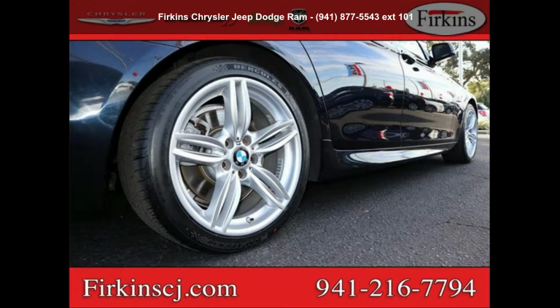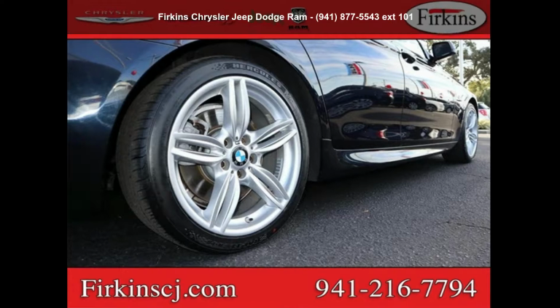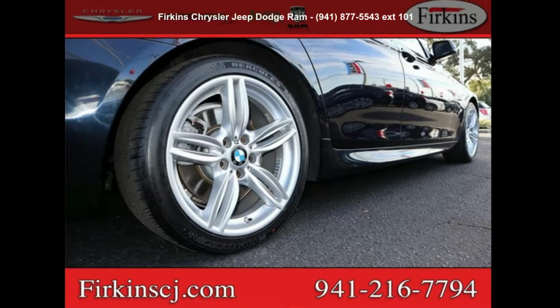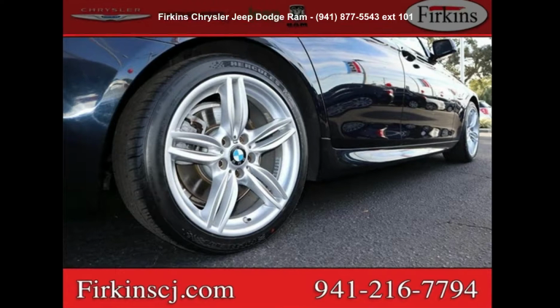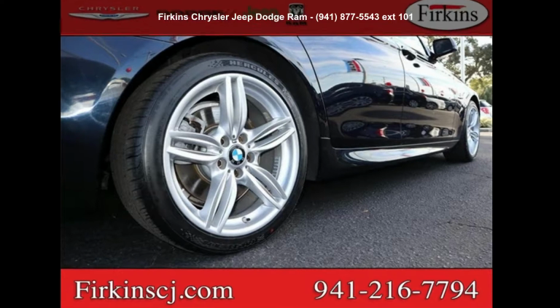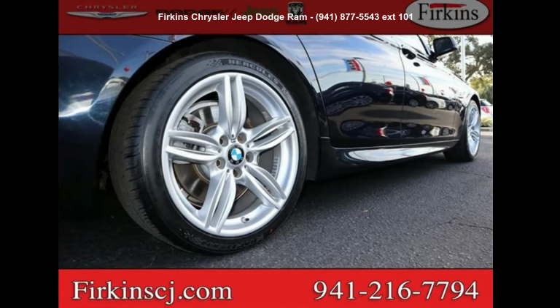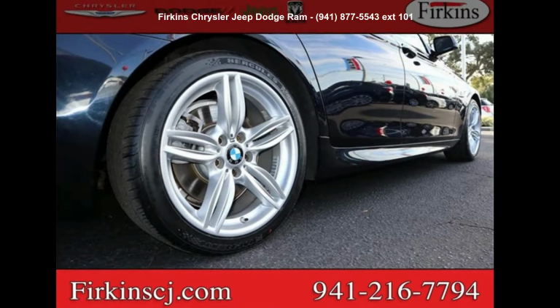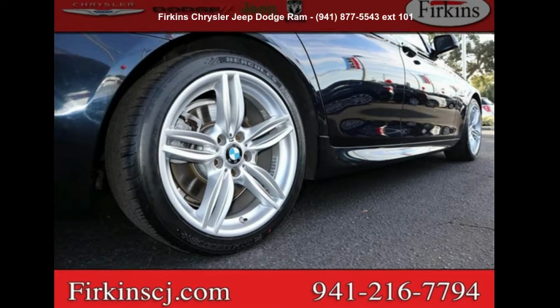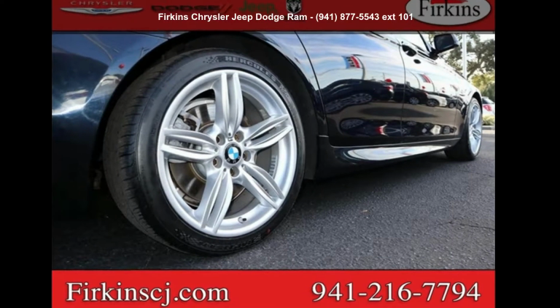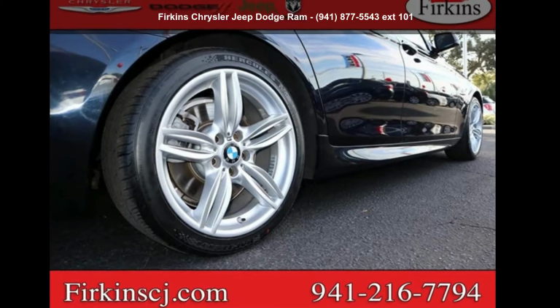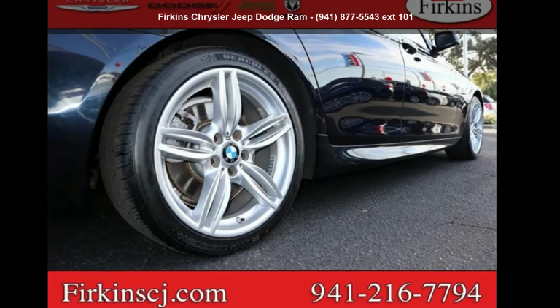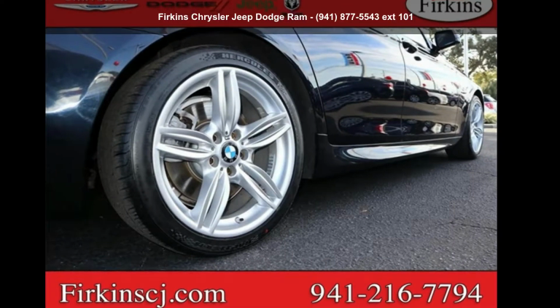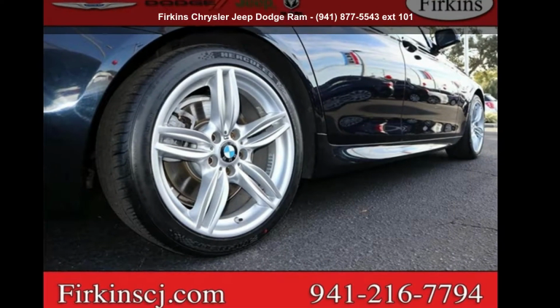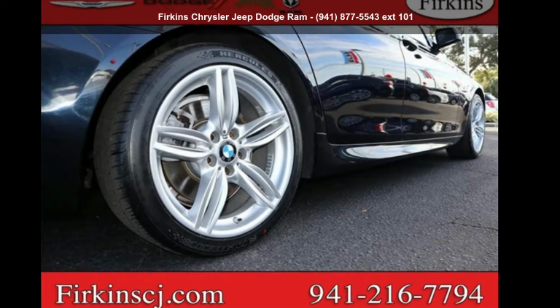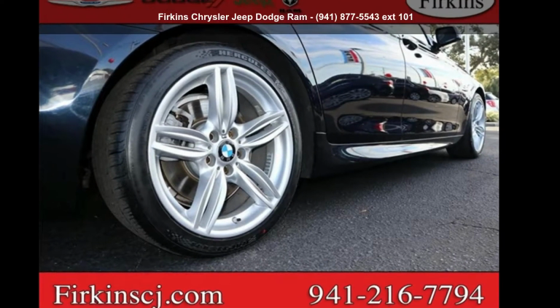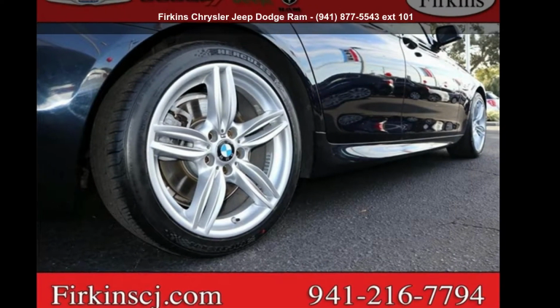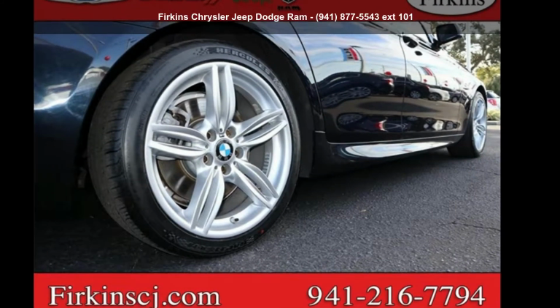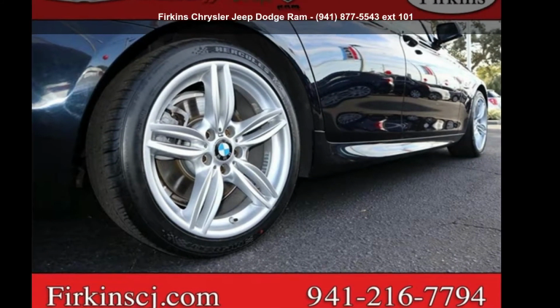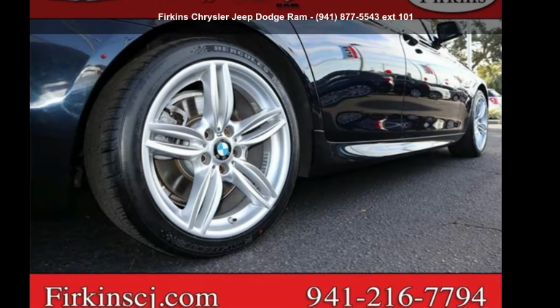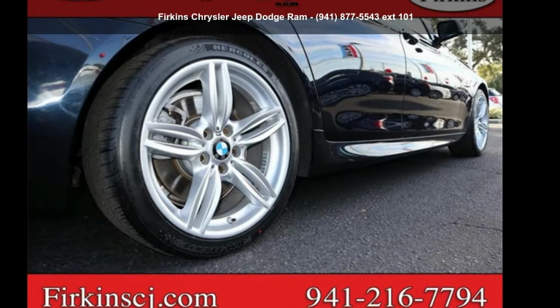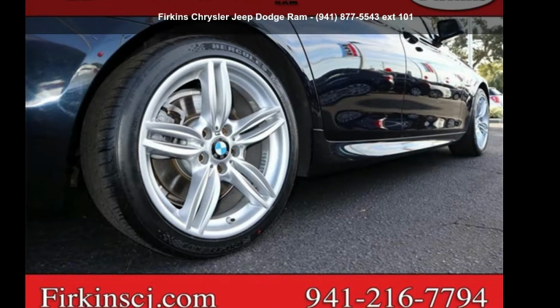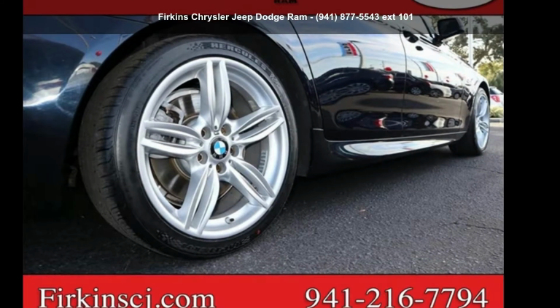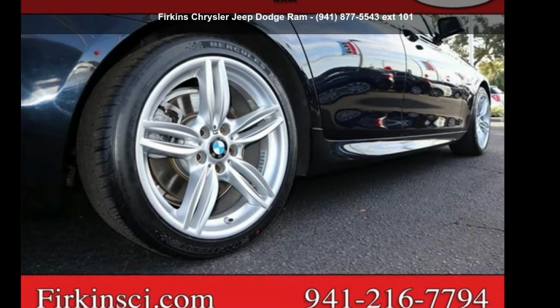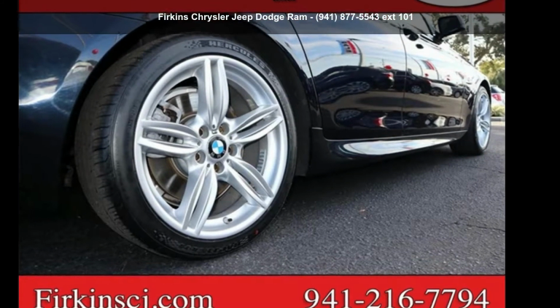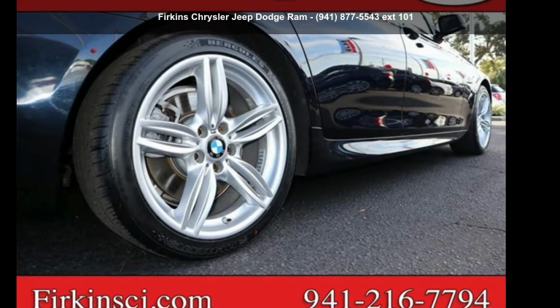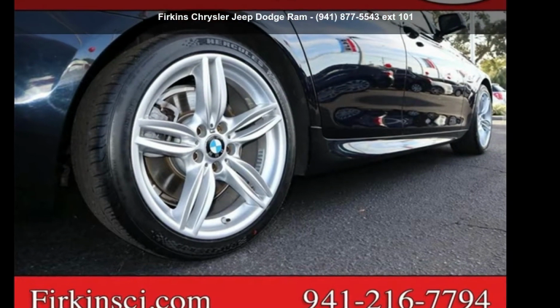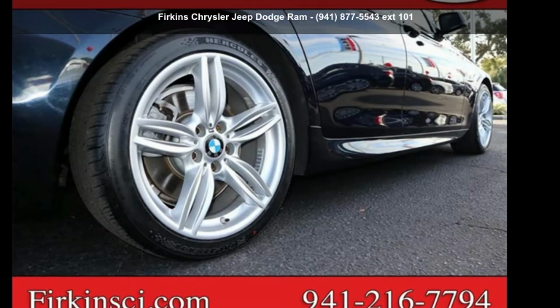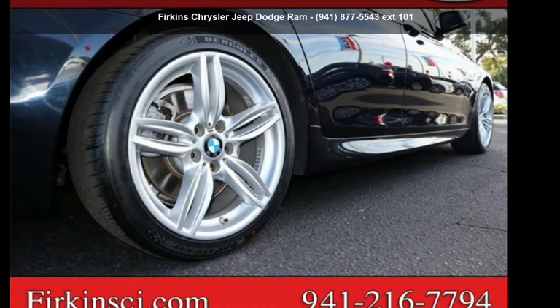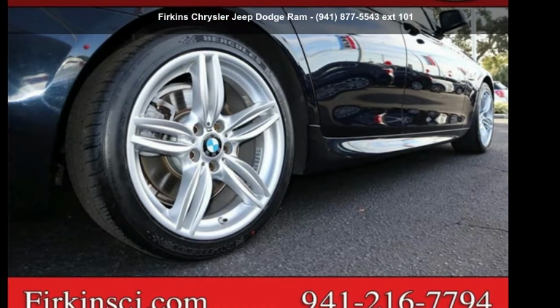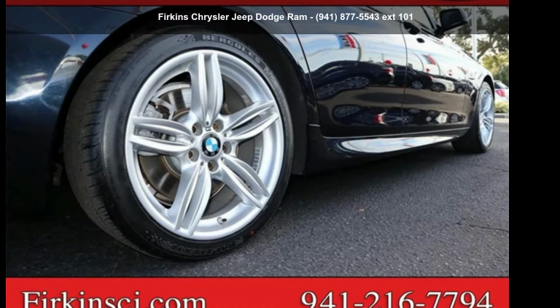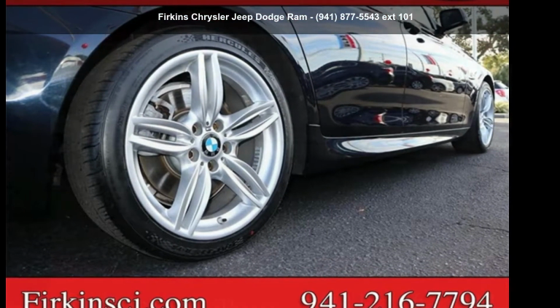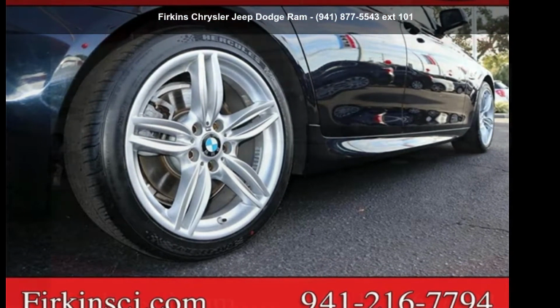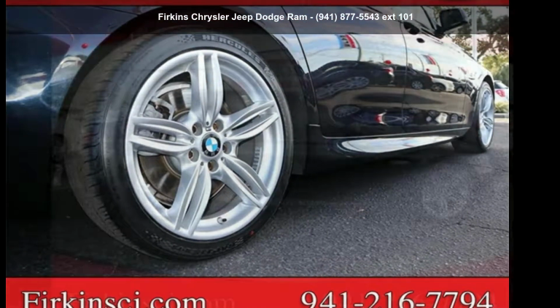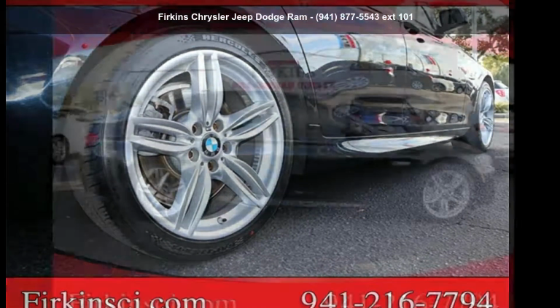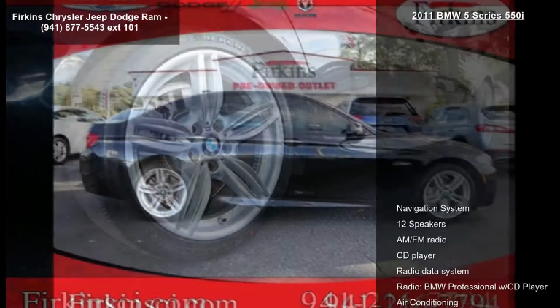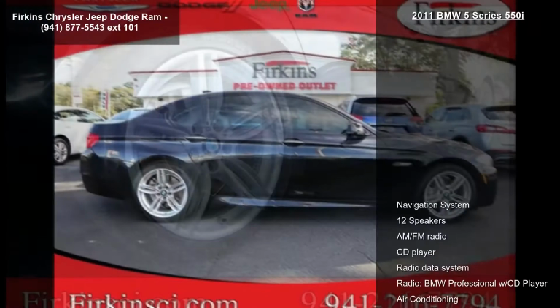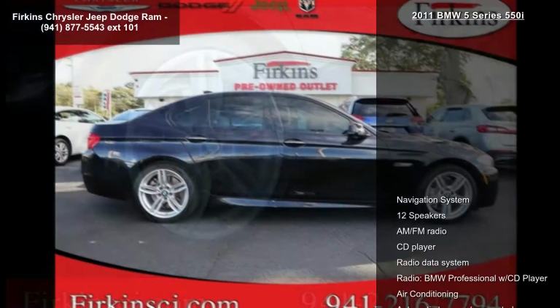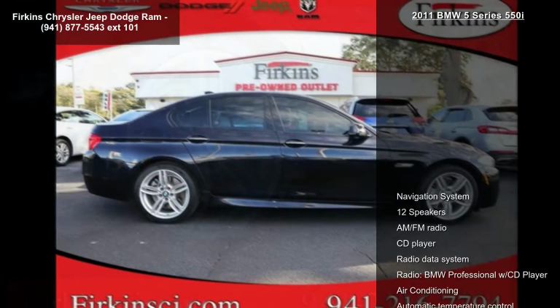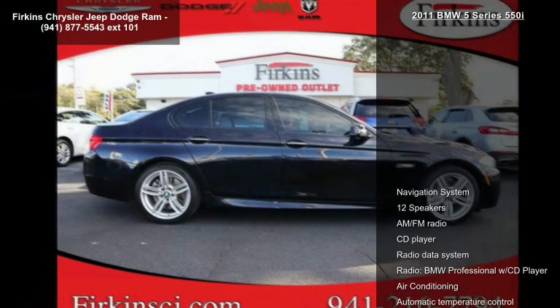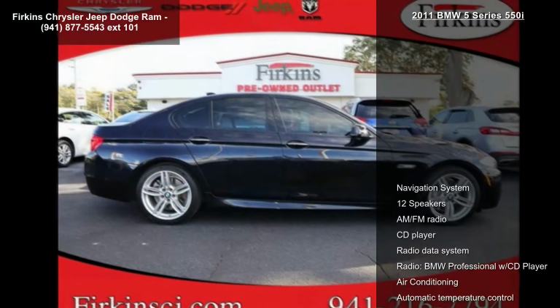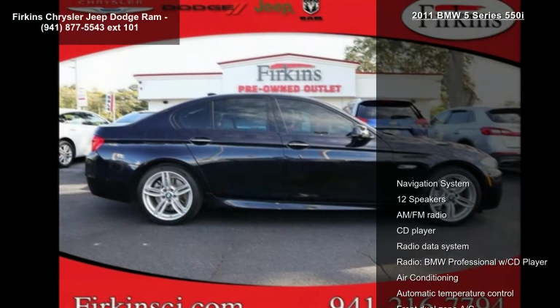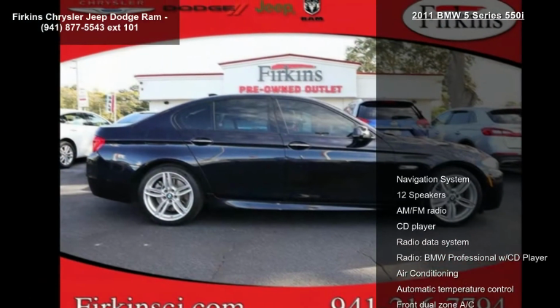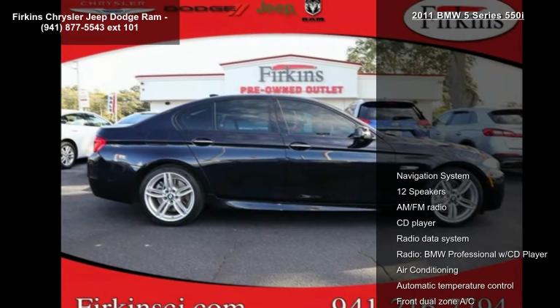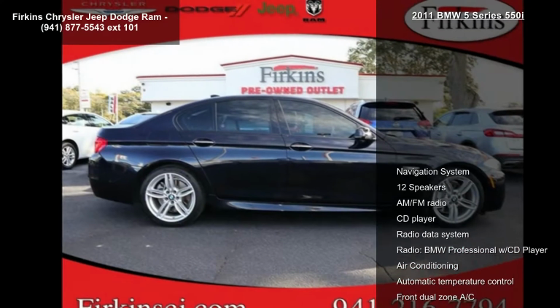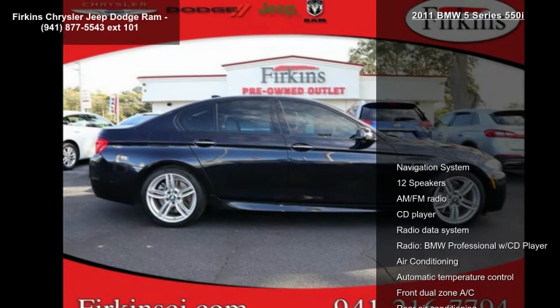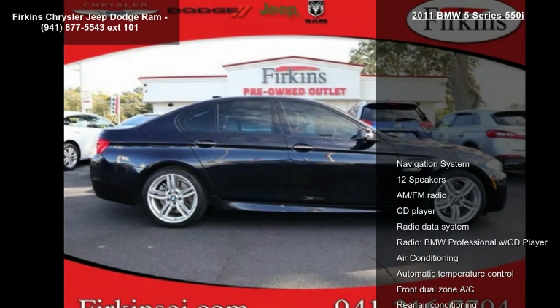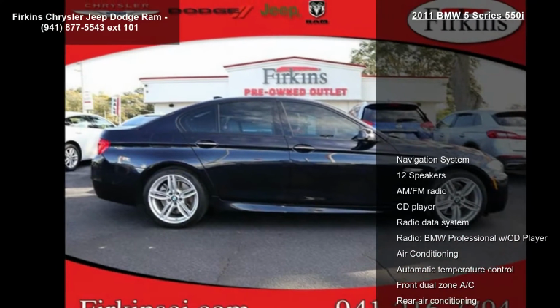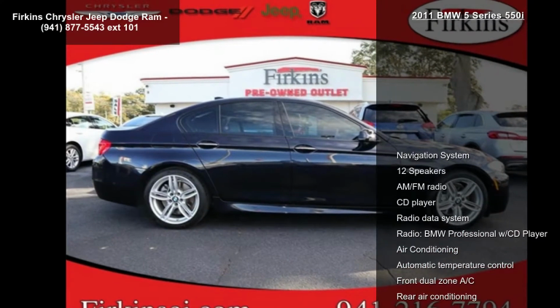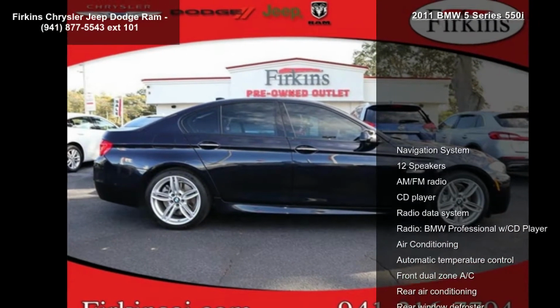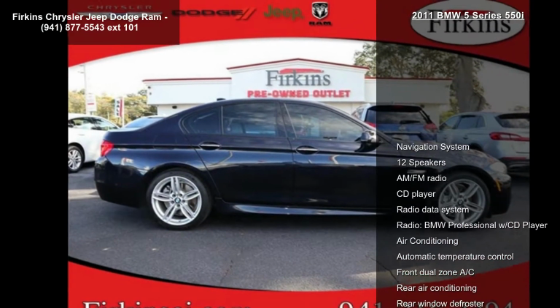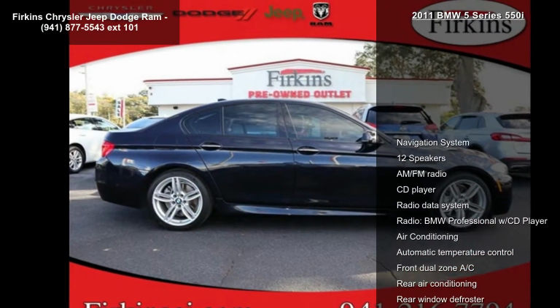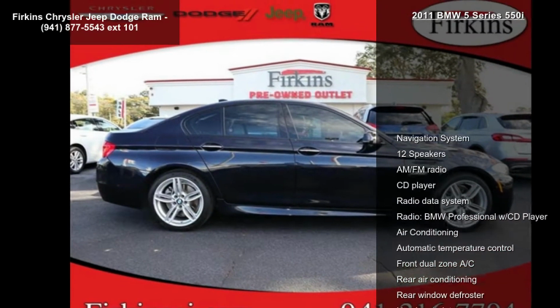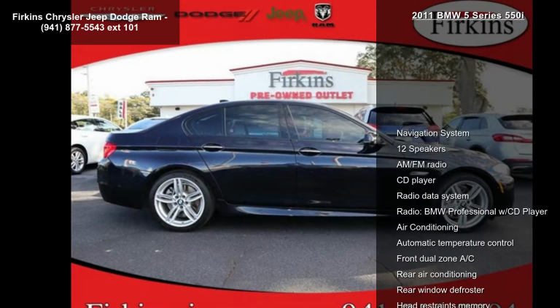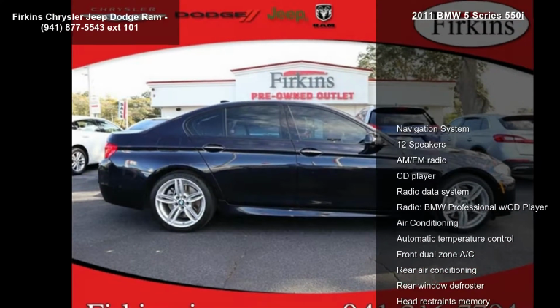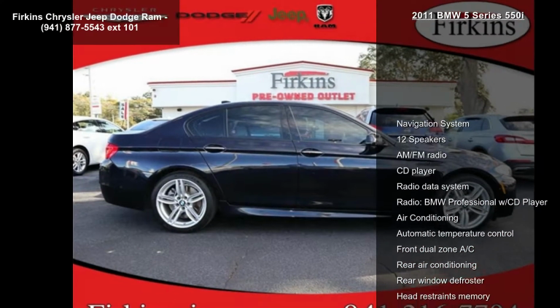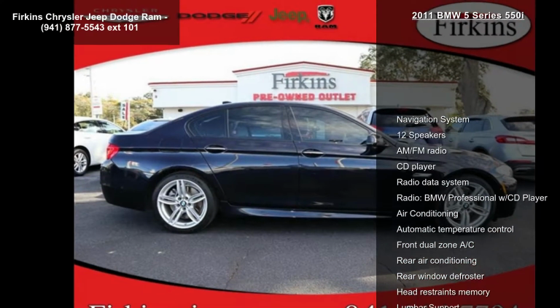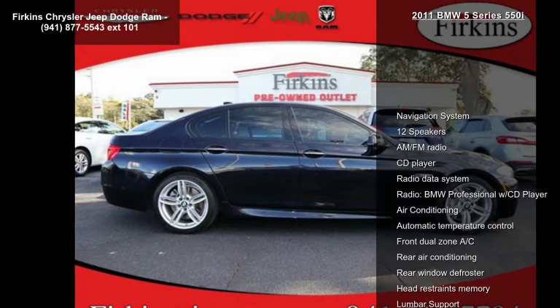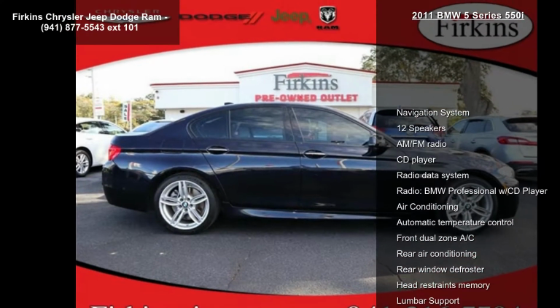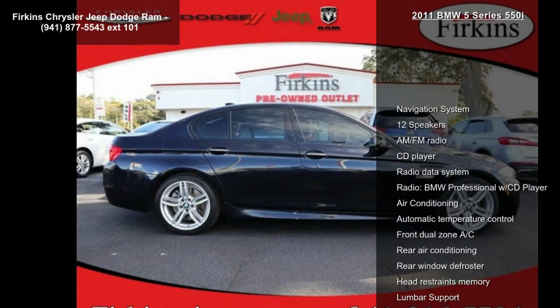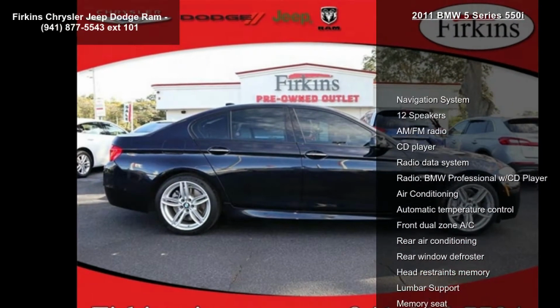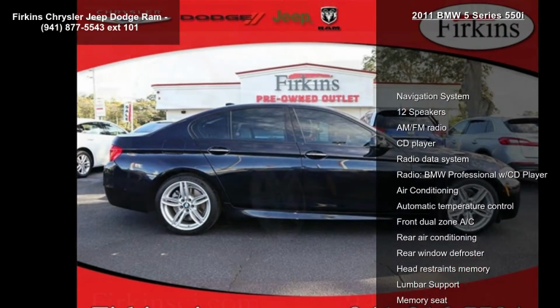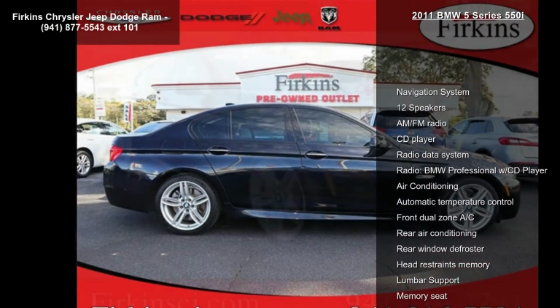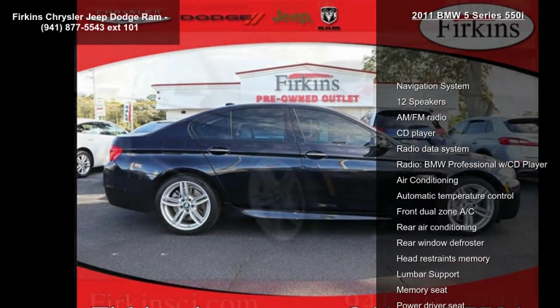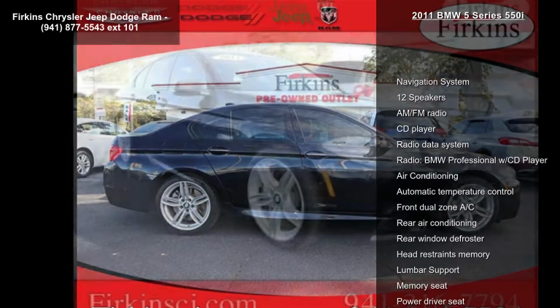Step into the BMW 2011 5 Series 550i. If you are looking for a first class ride, you have found it.